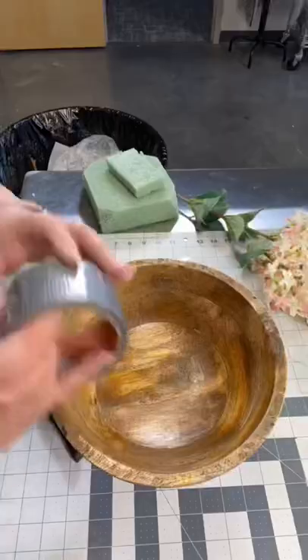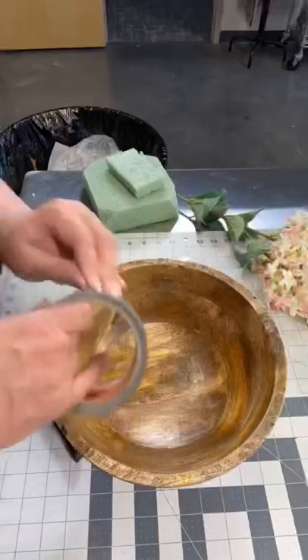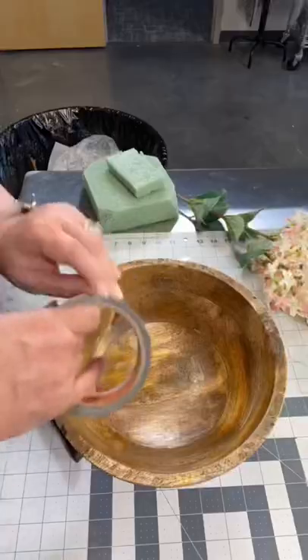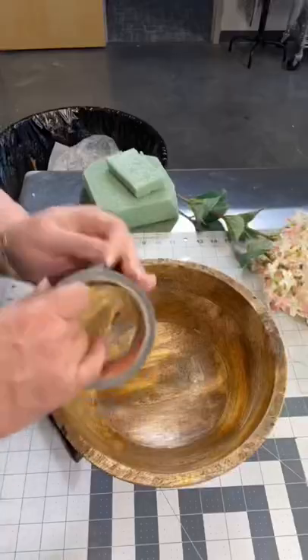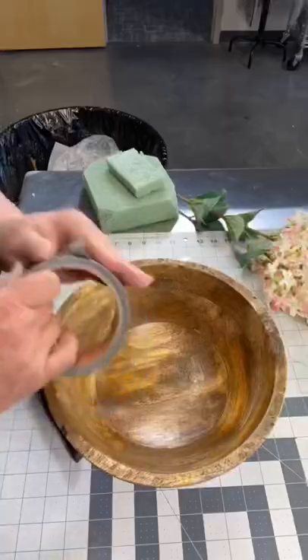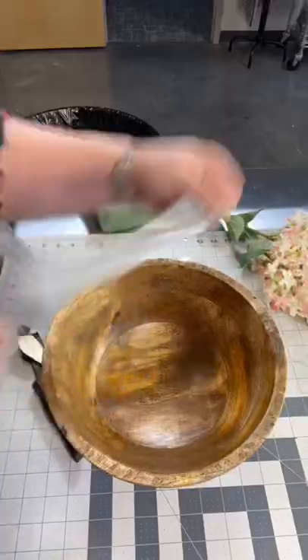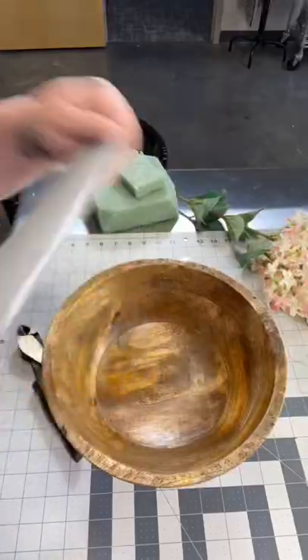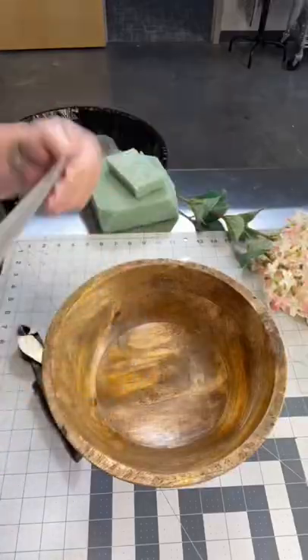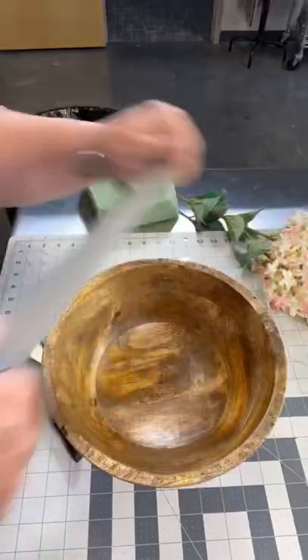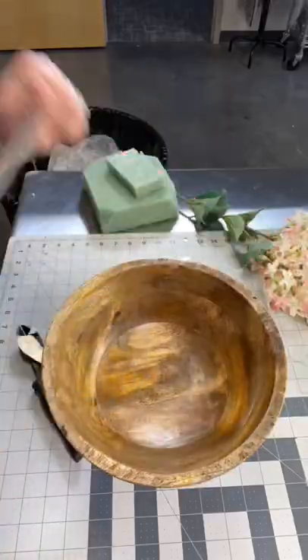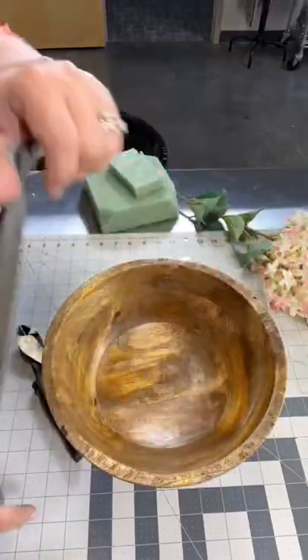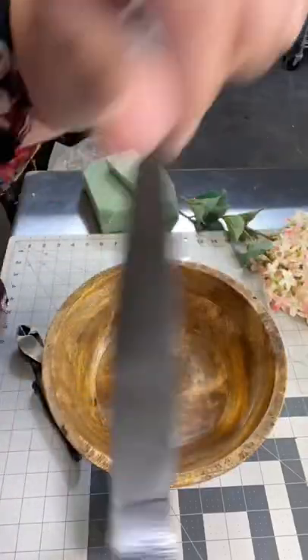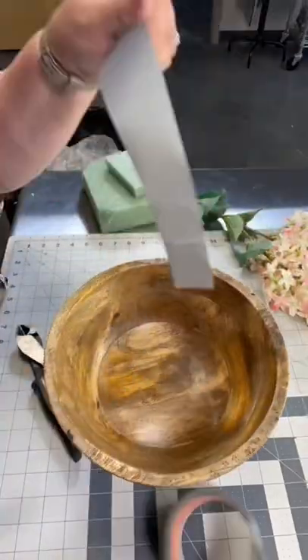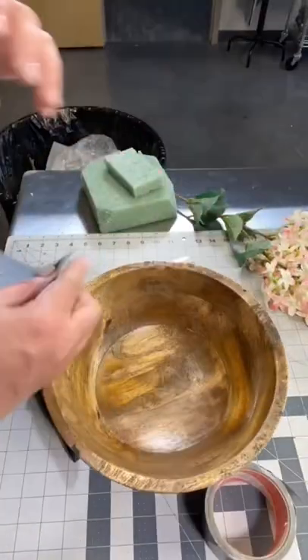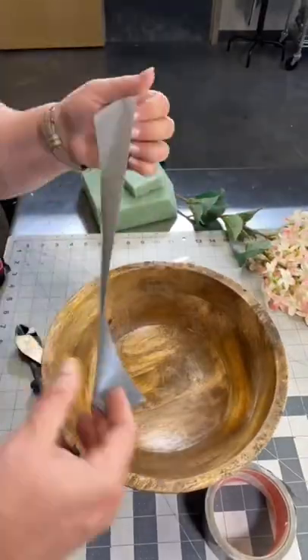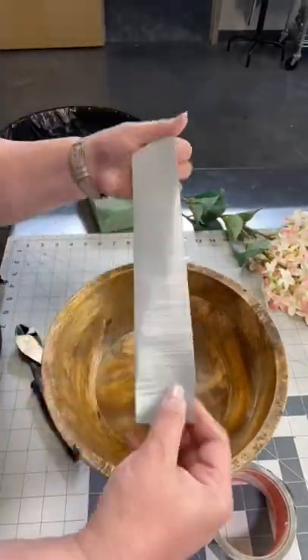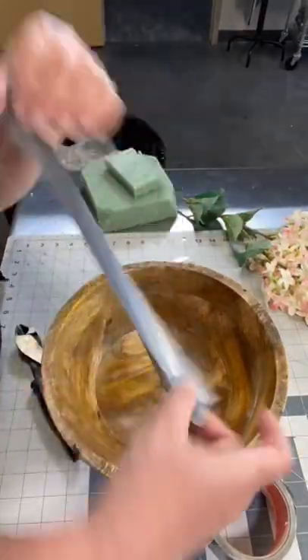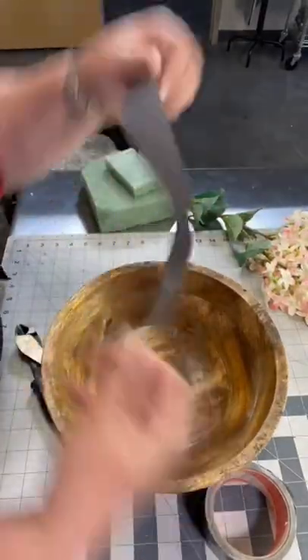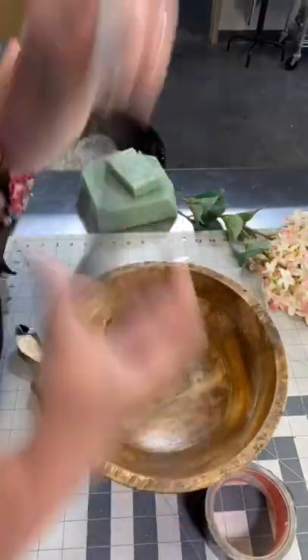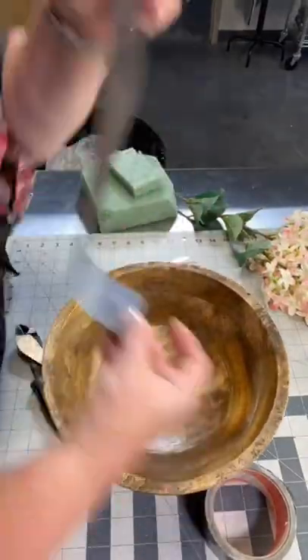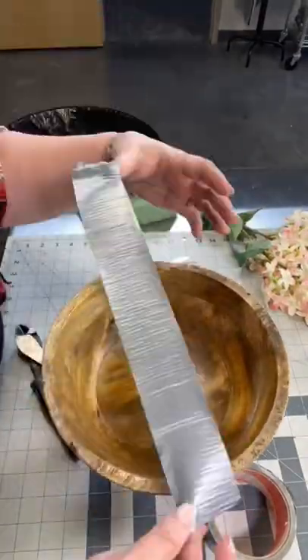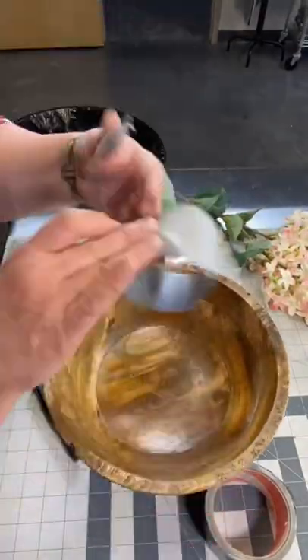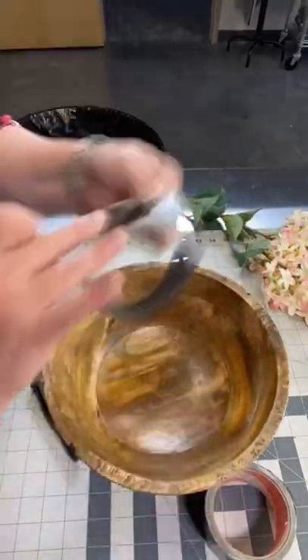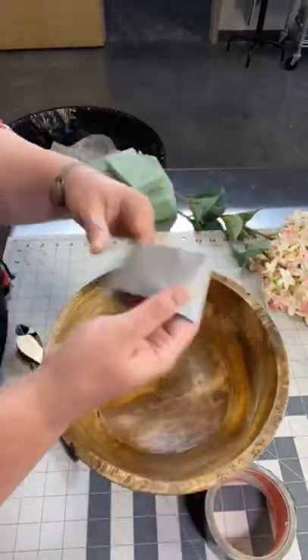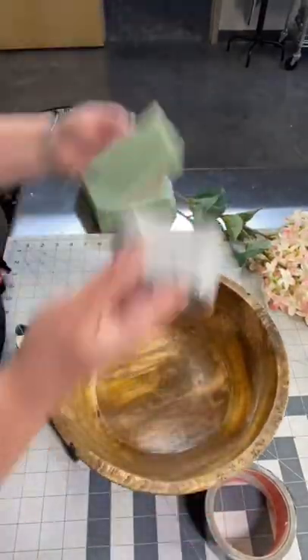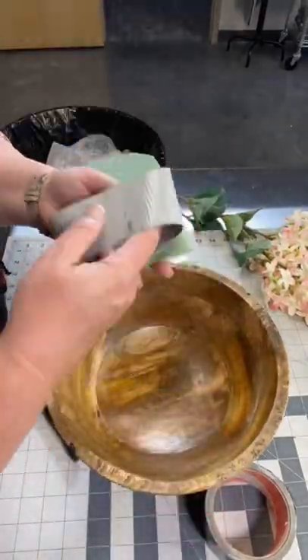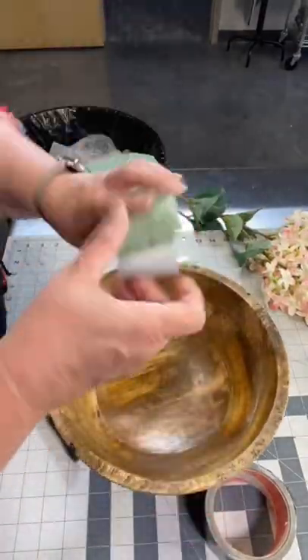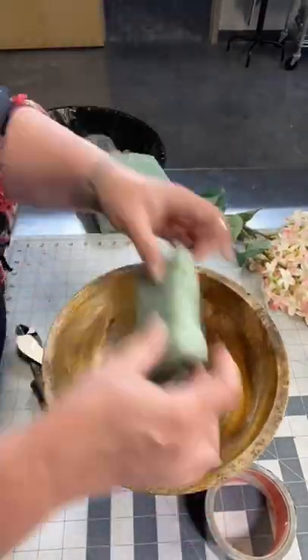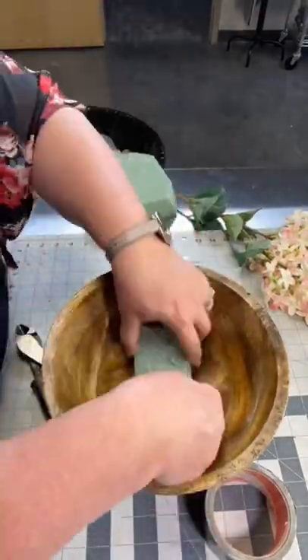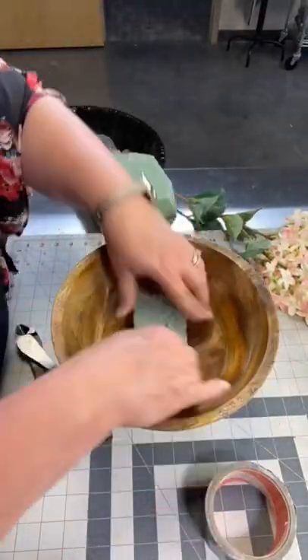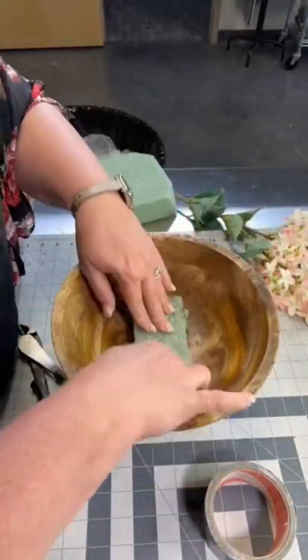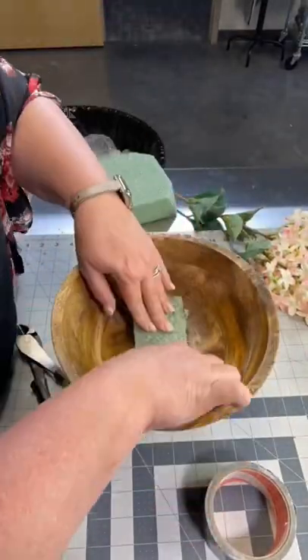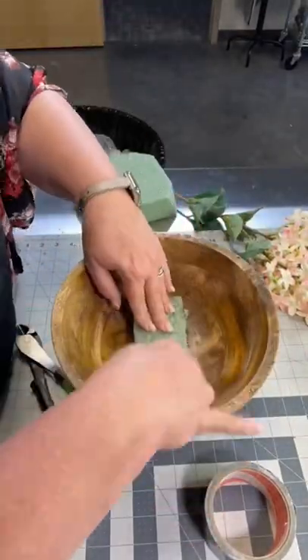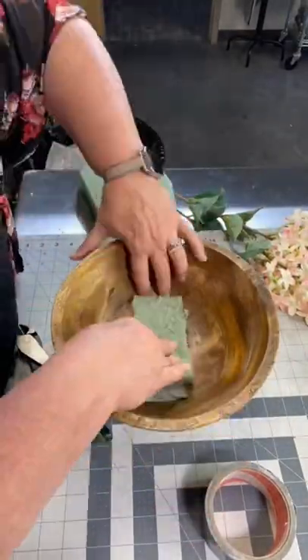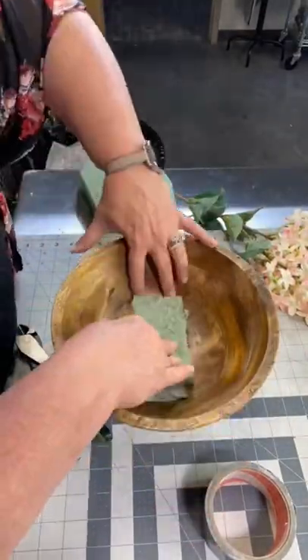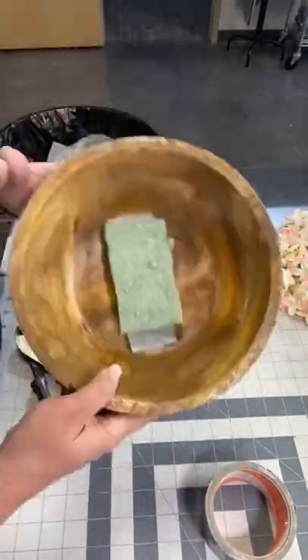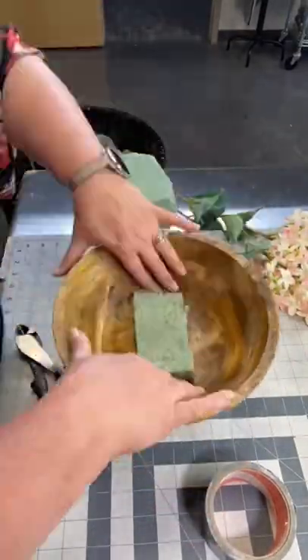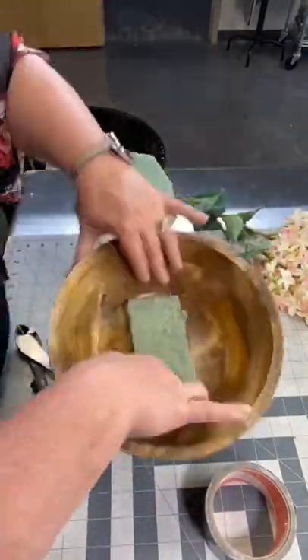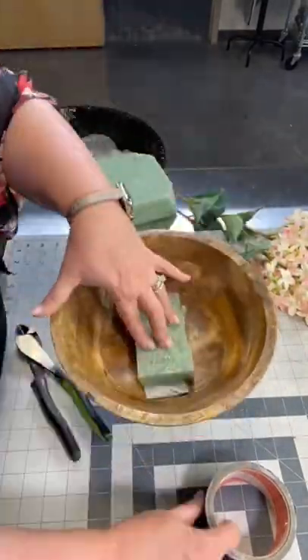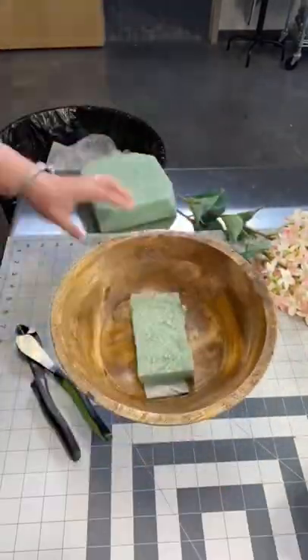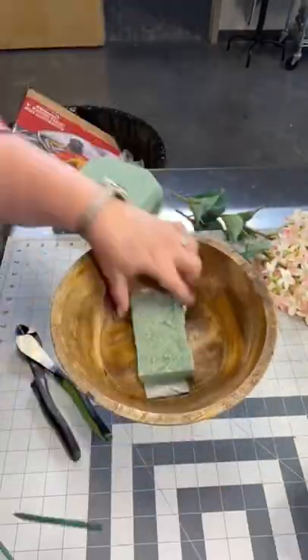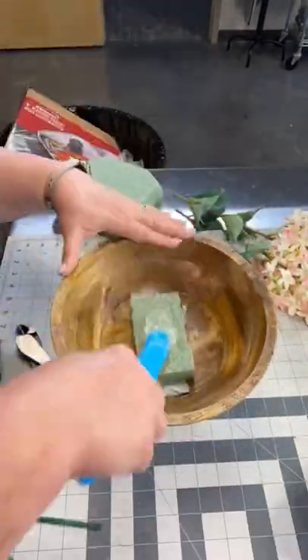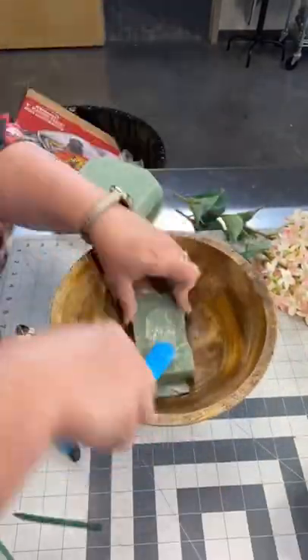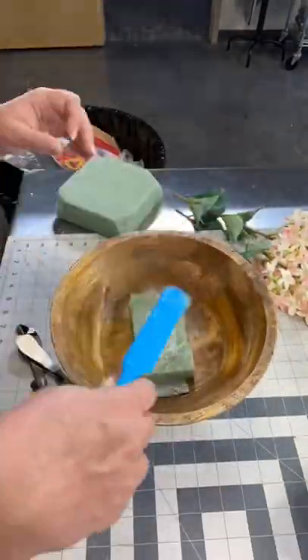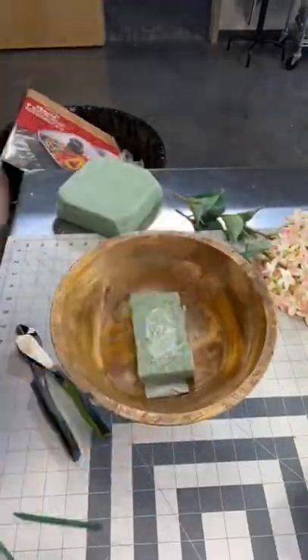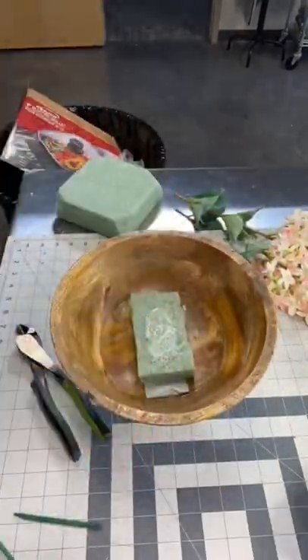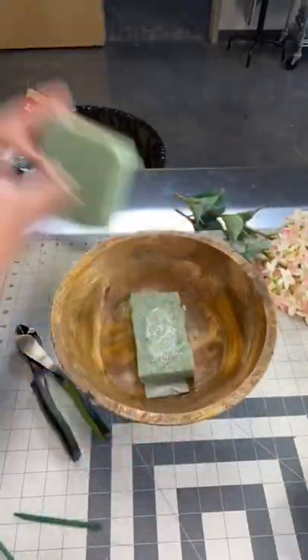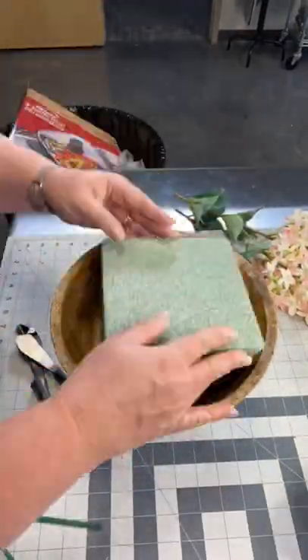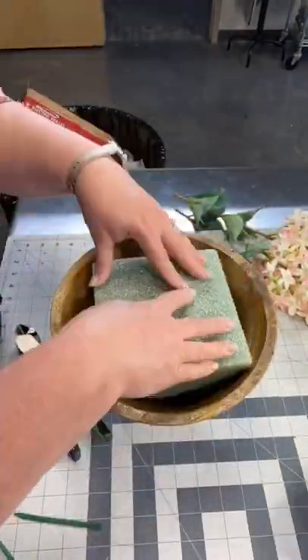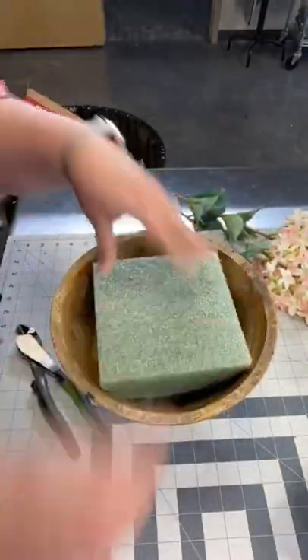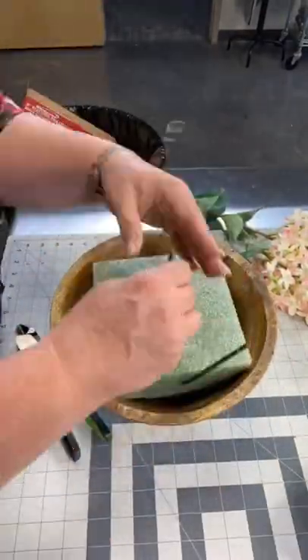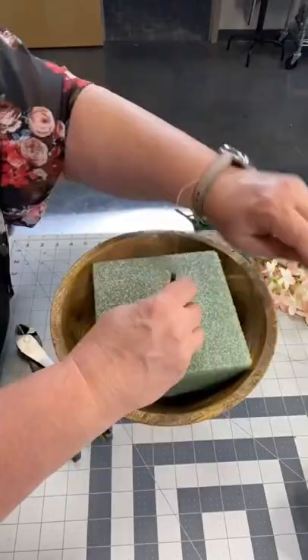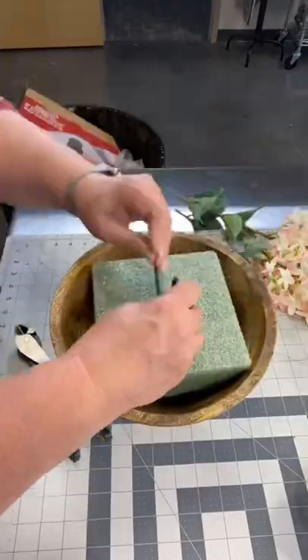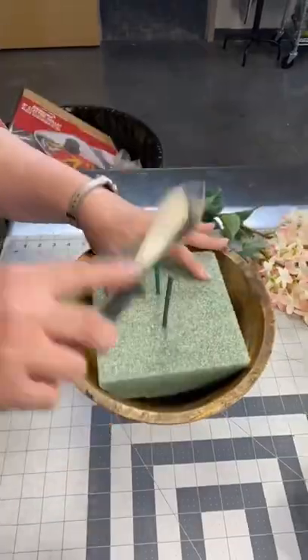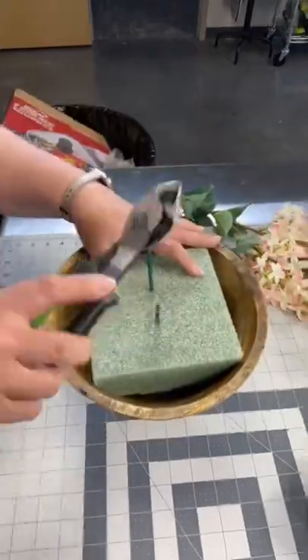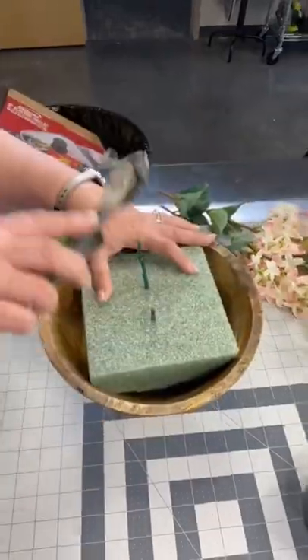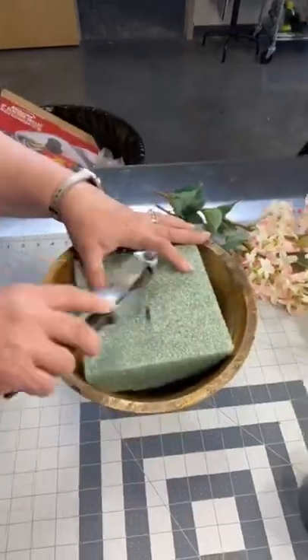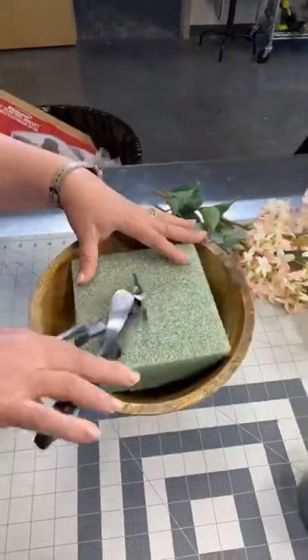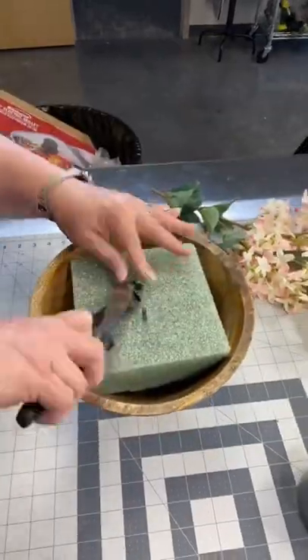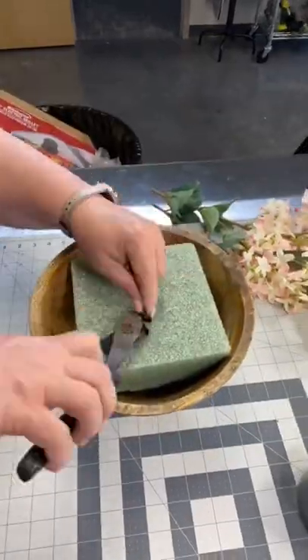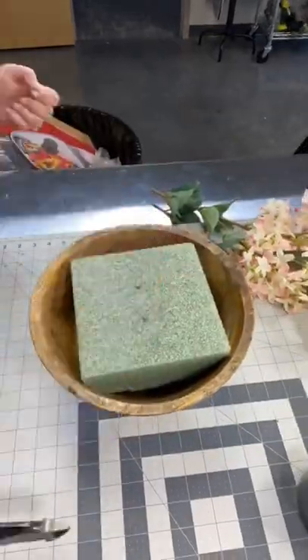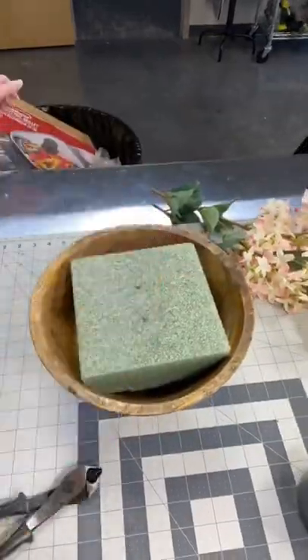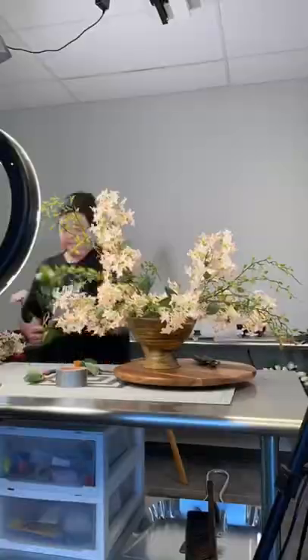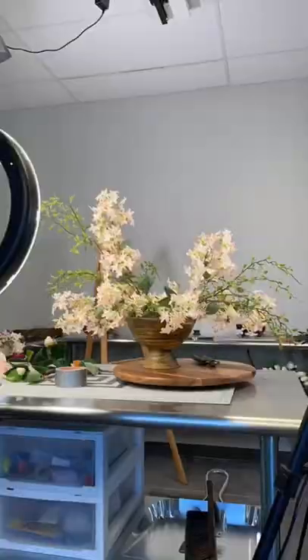If you have a container that you love and you don't want to mess up with hot glue, just use duct tape to secure the foam. Then start designing as normal.